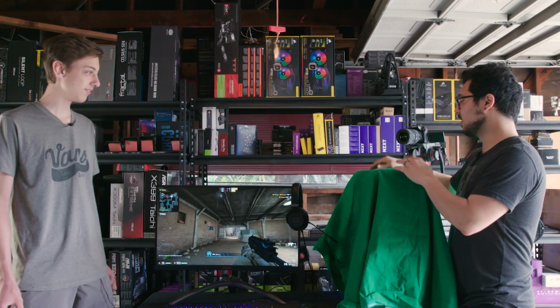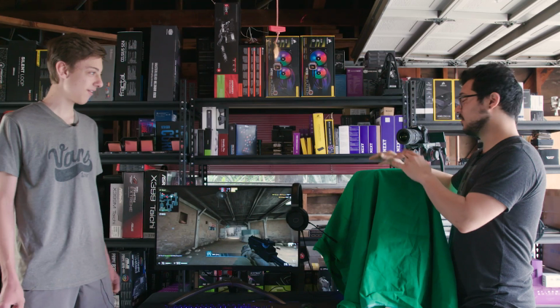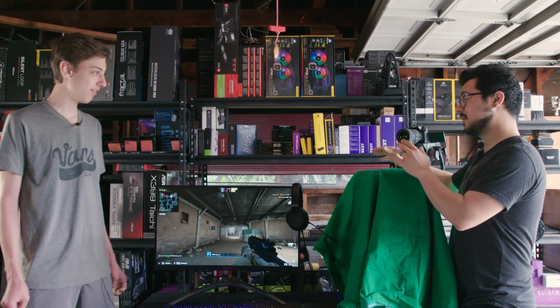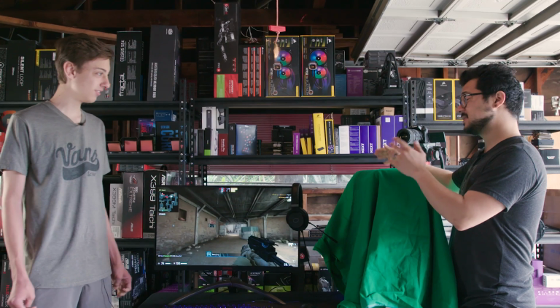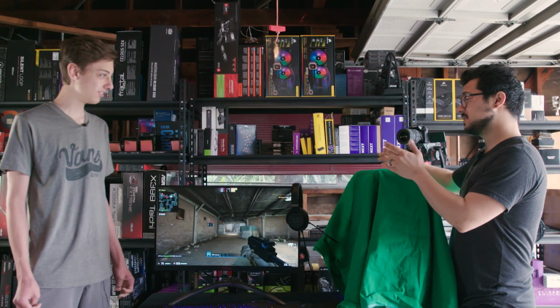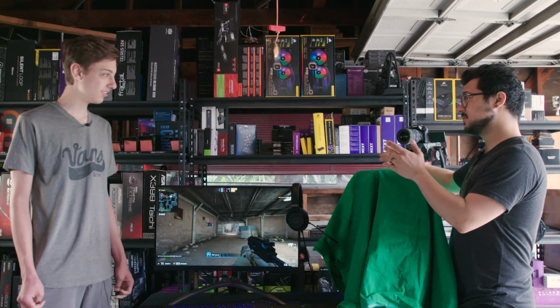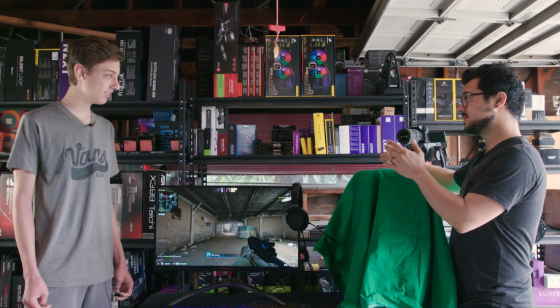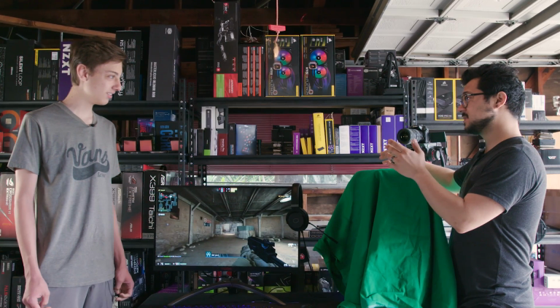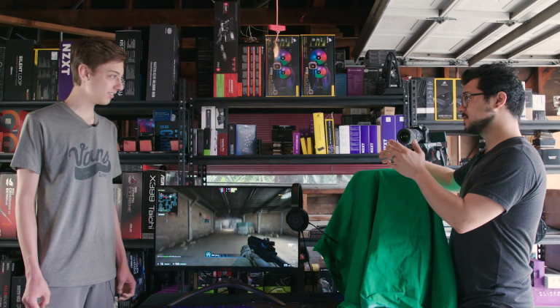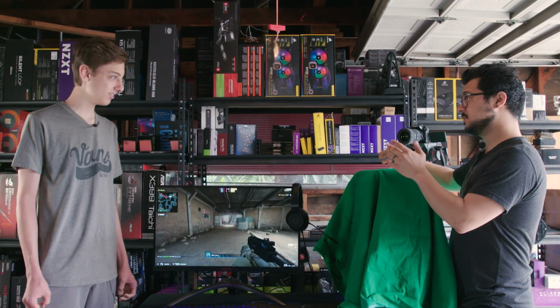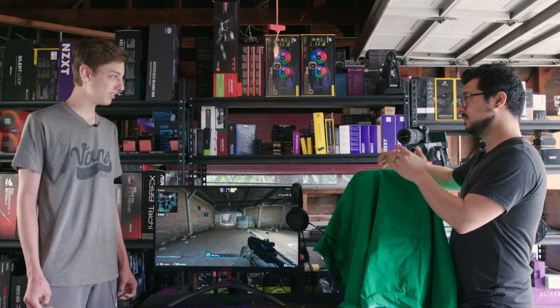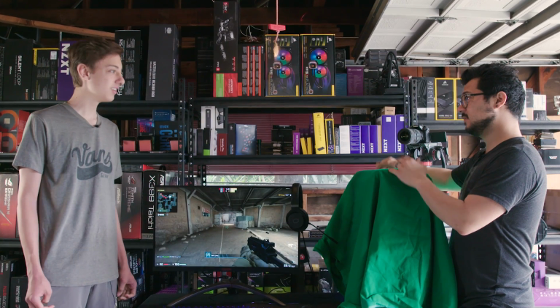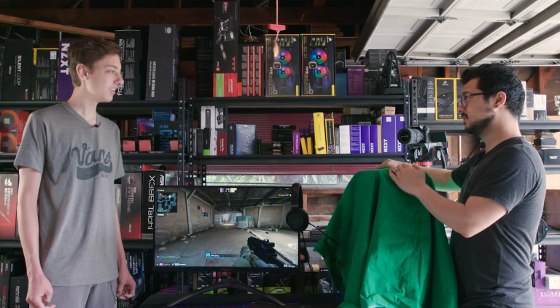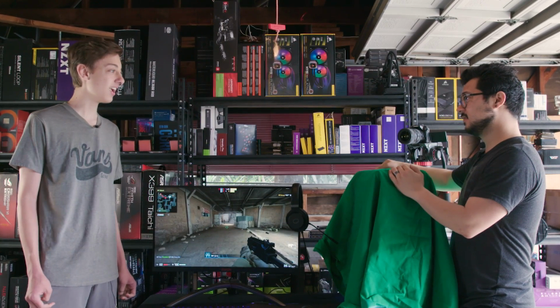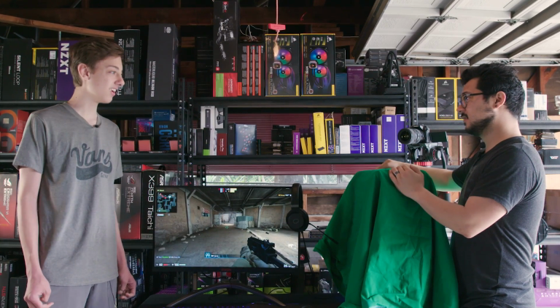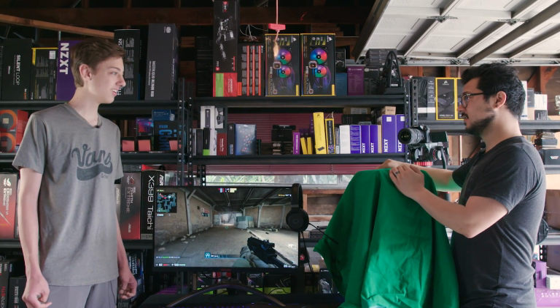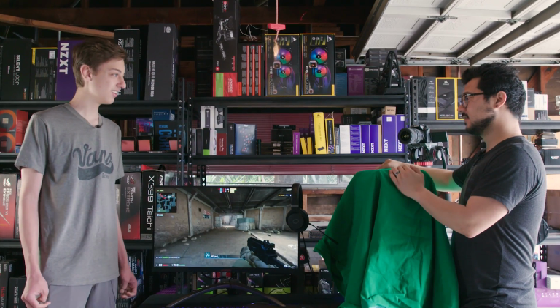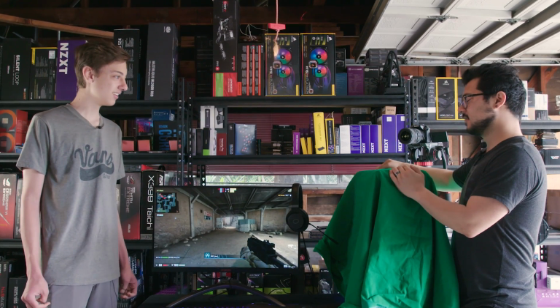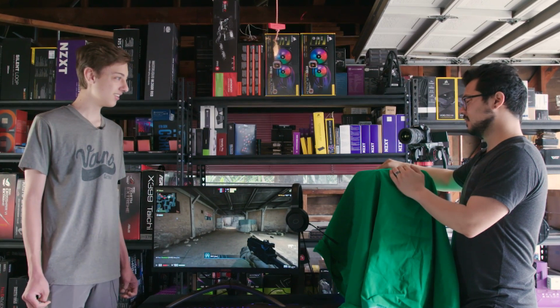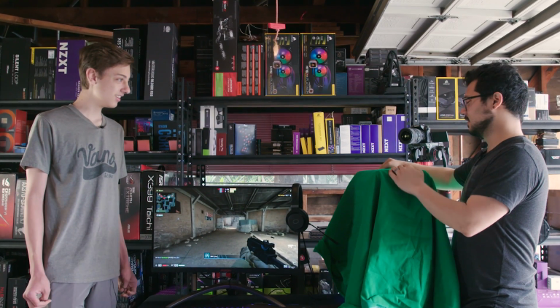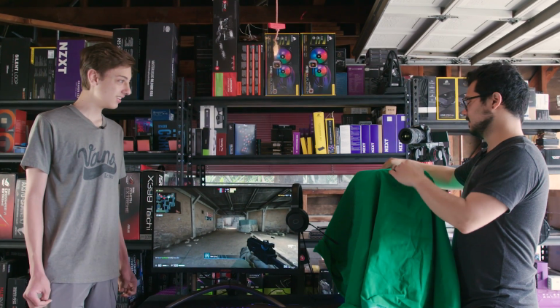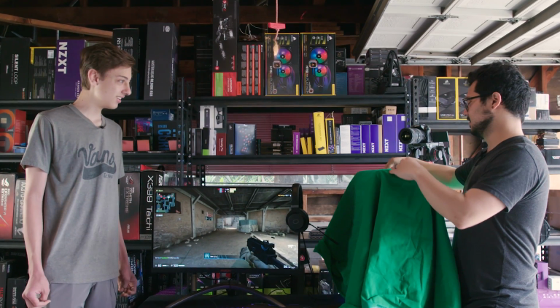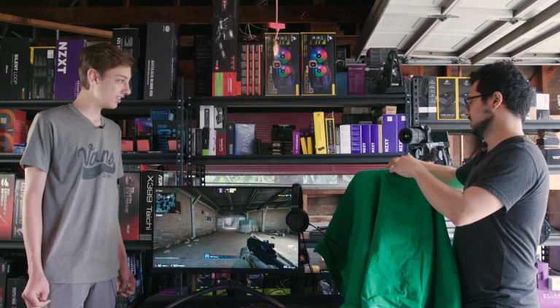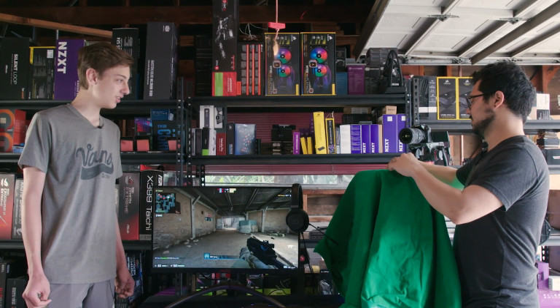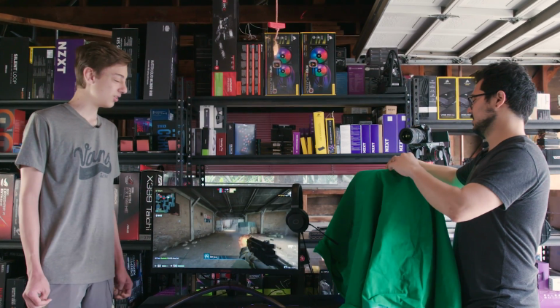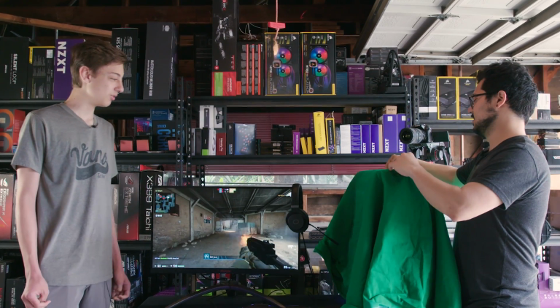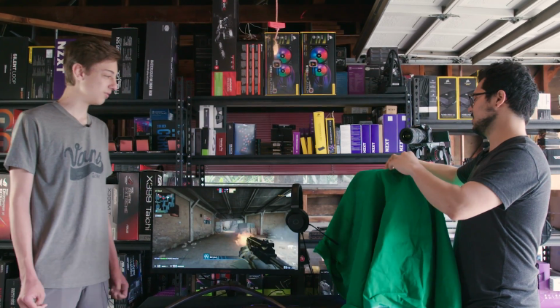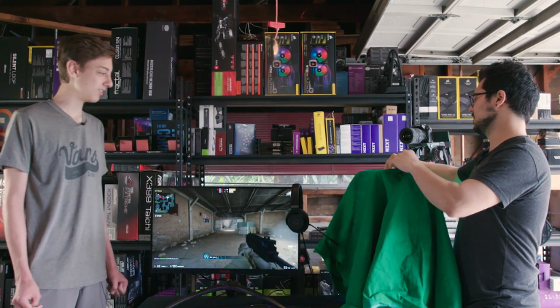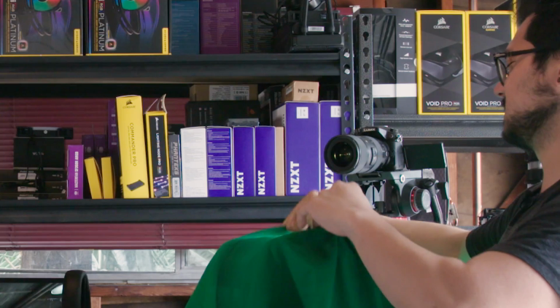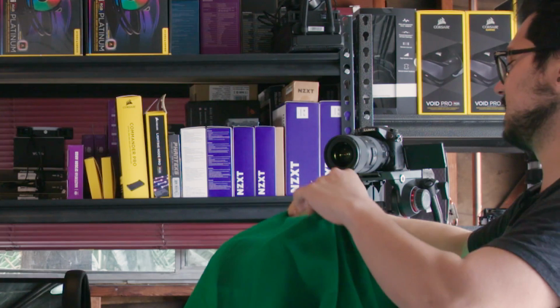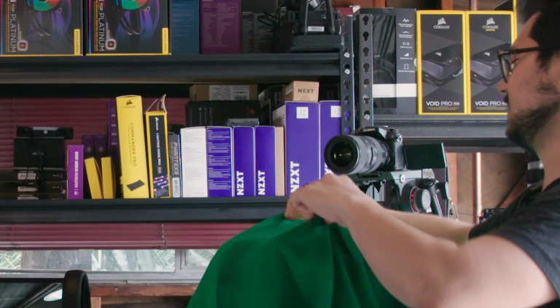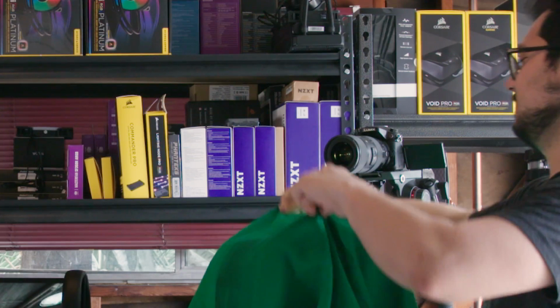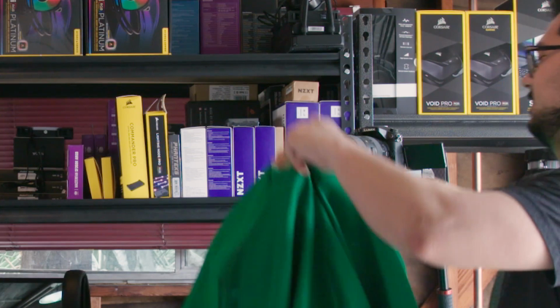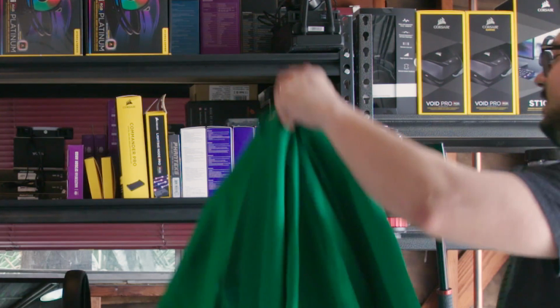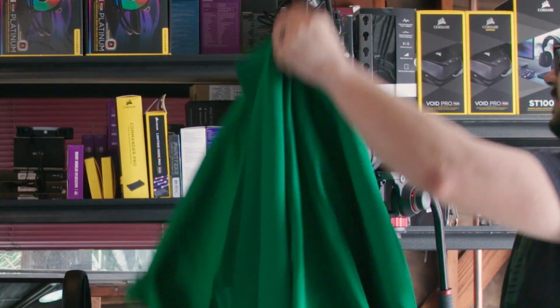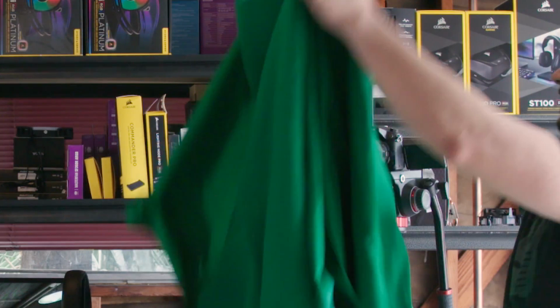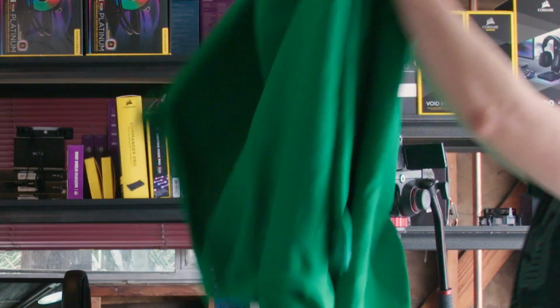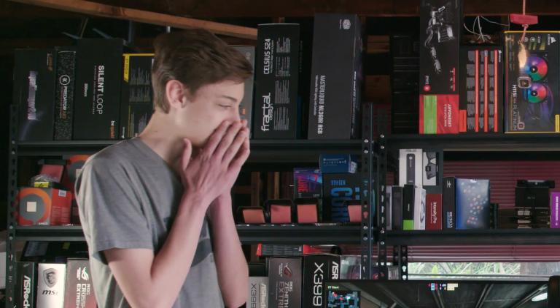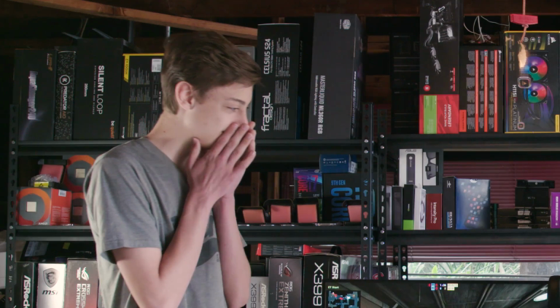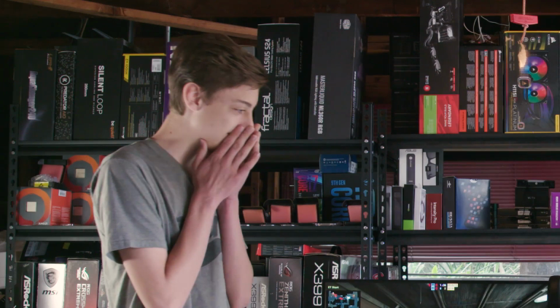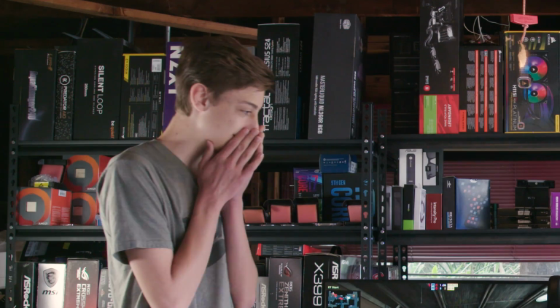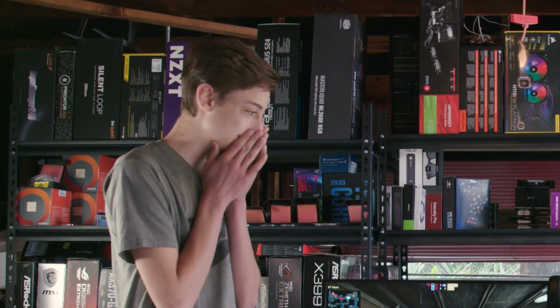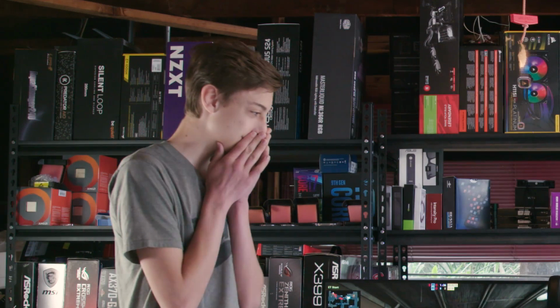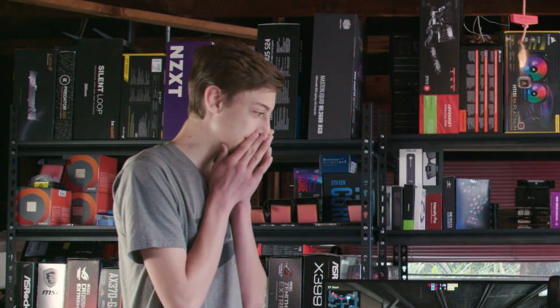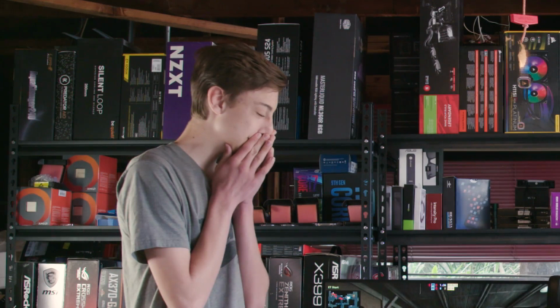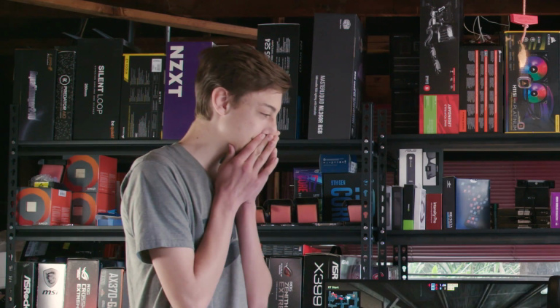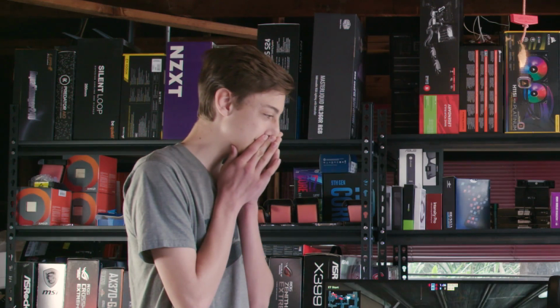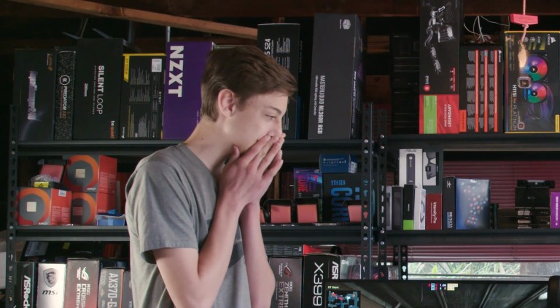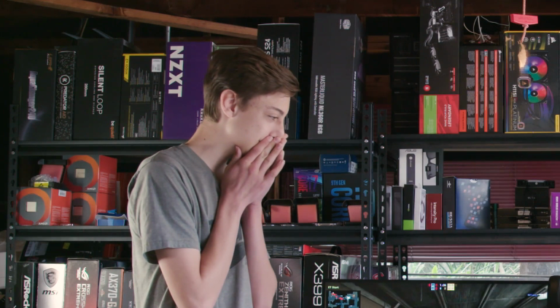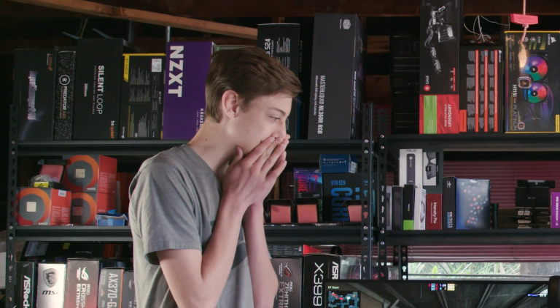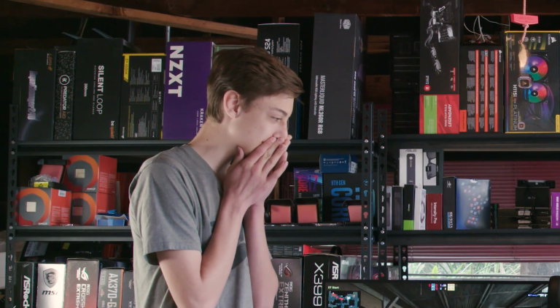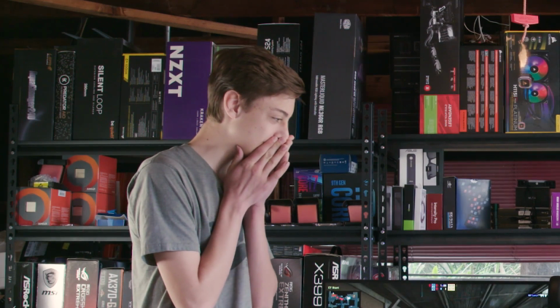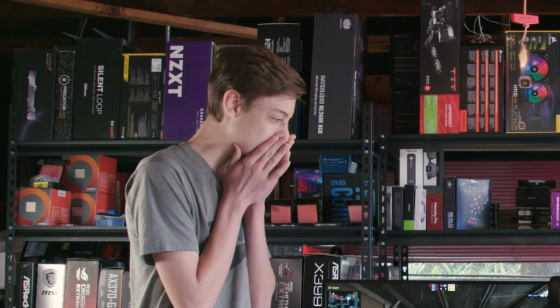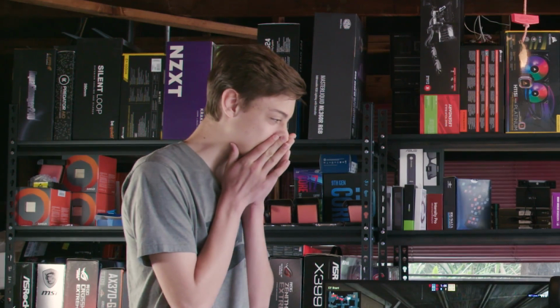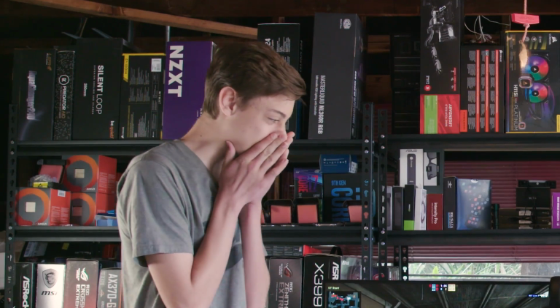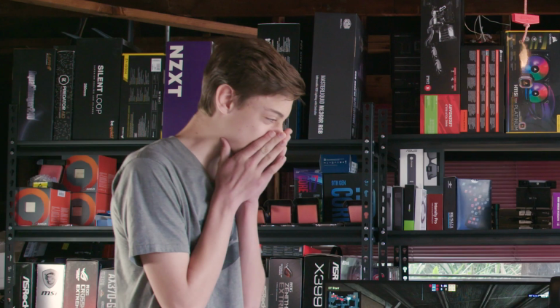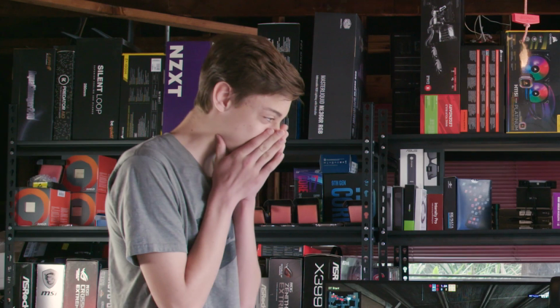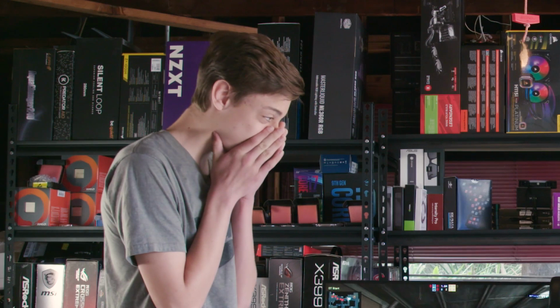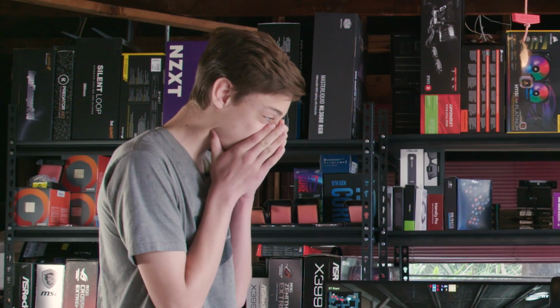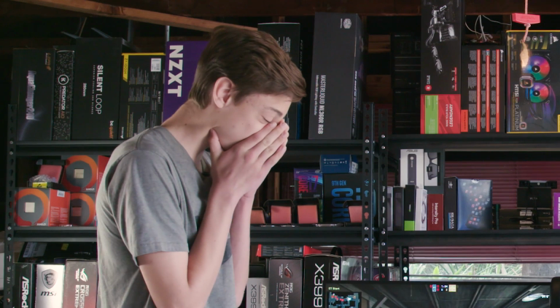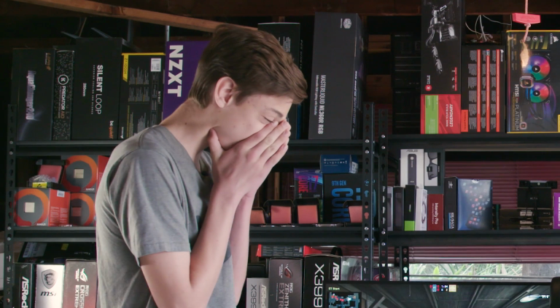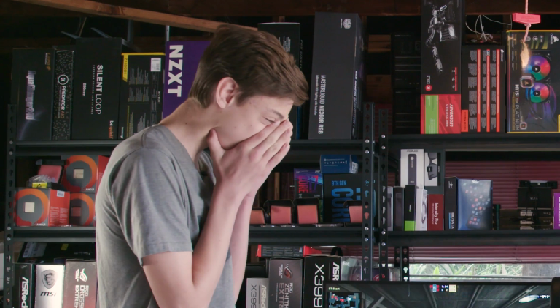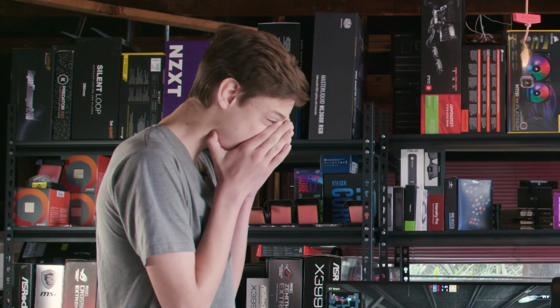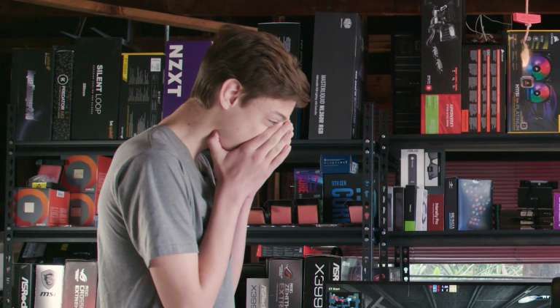Are you ready to see your new system? Yeah. Here it is, man. I hope you like it. Oh my.